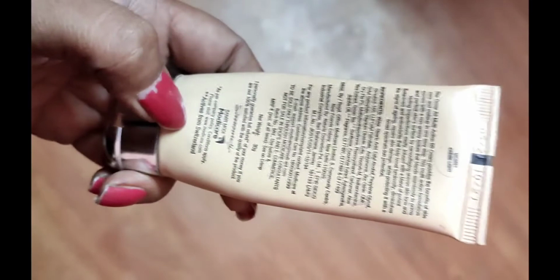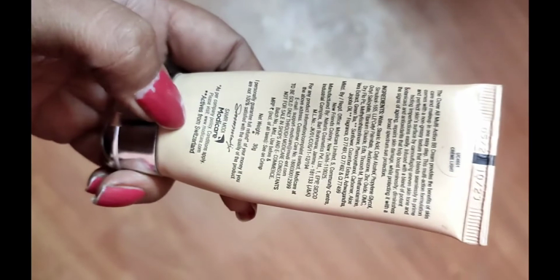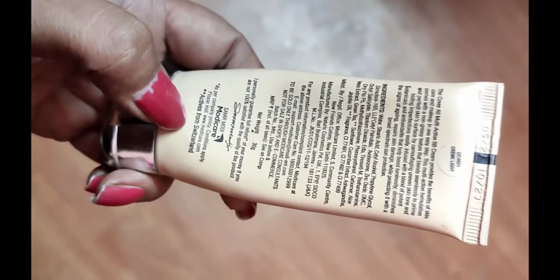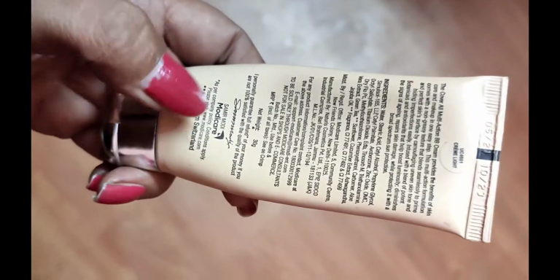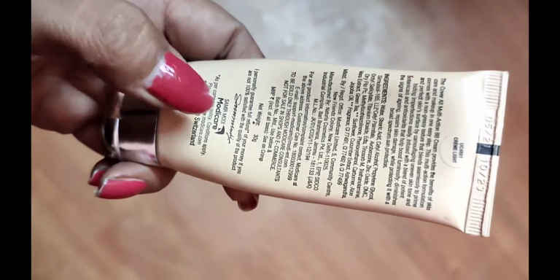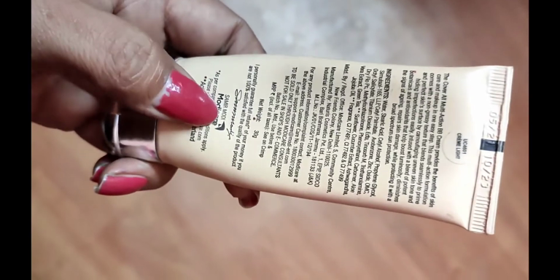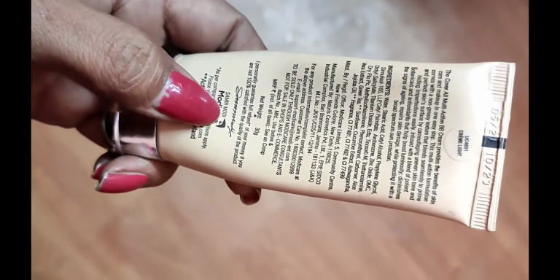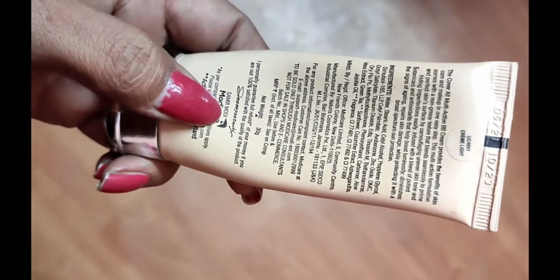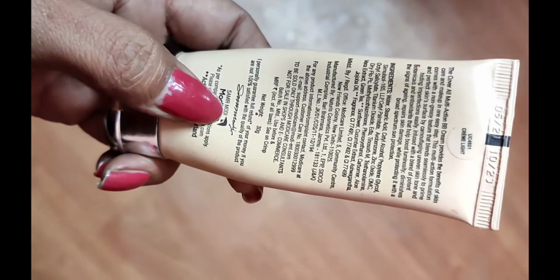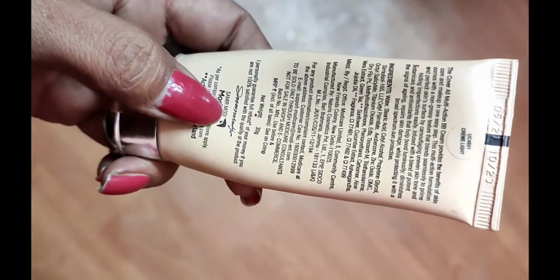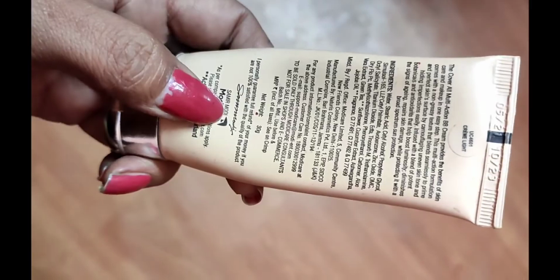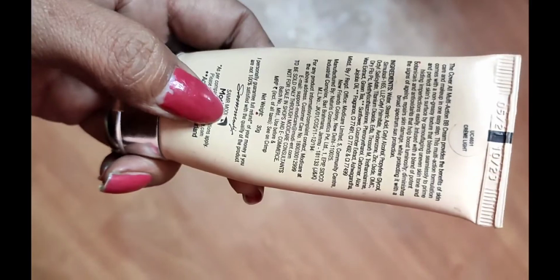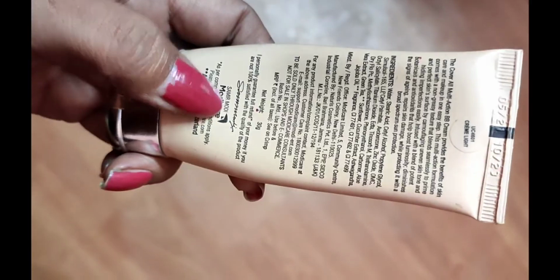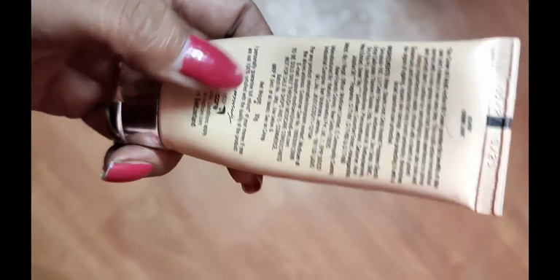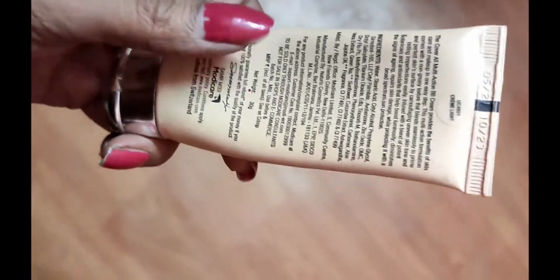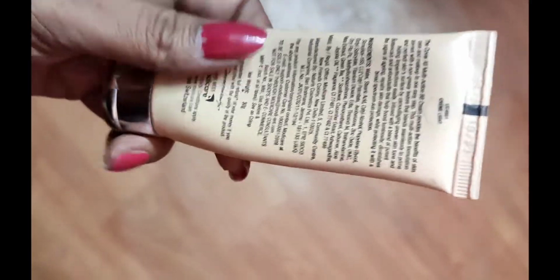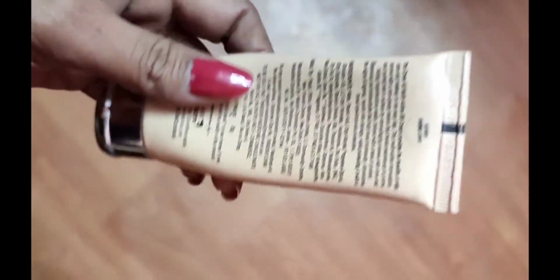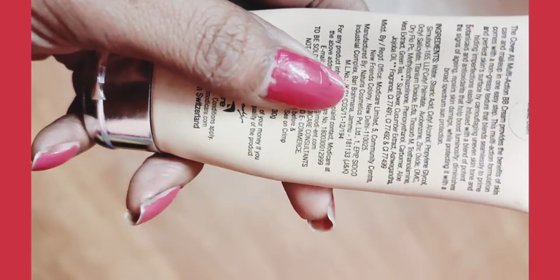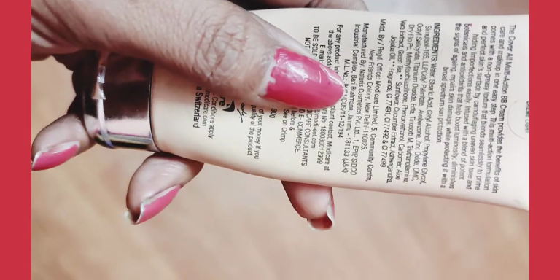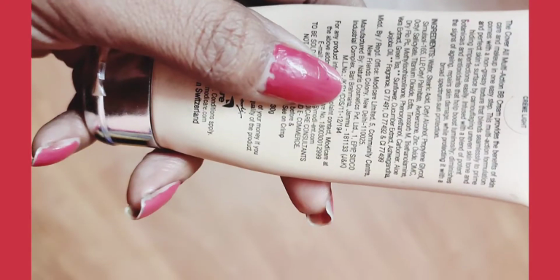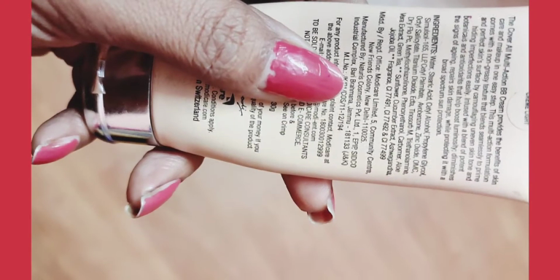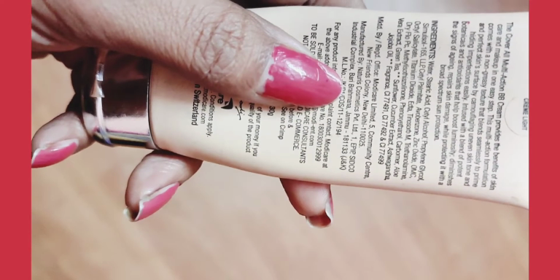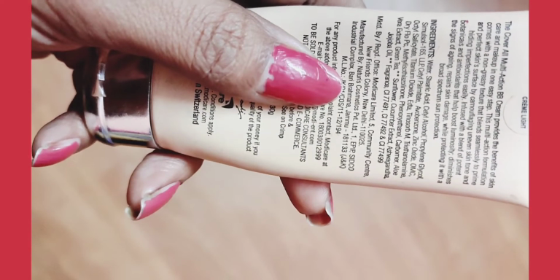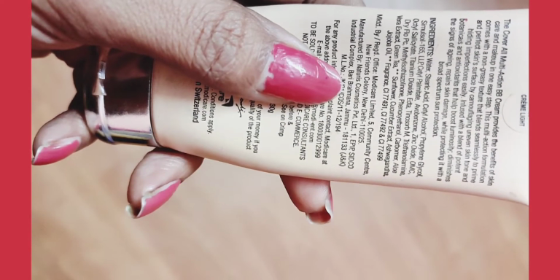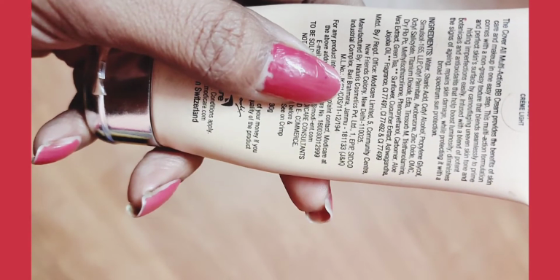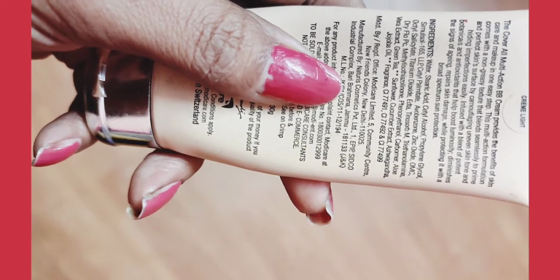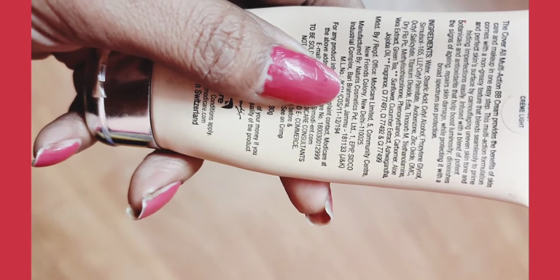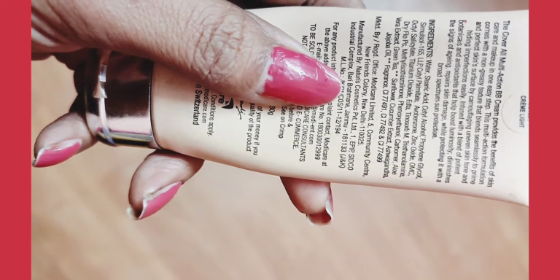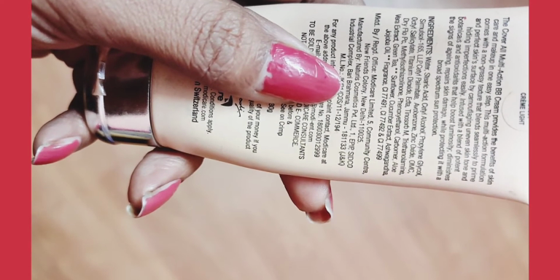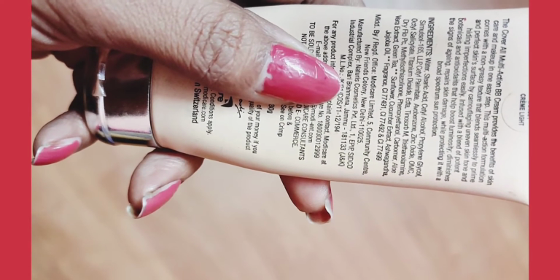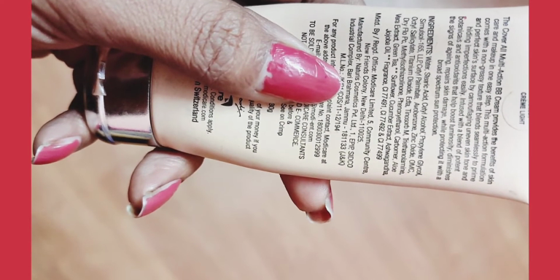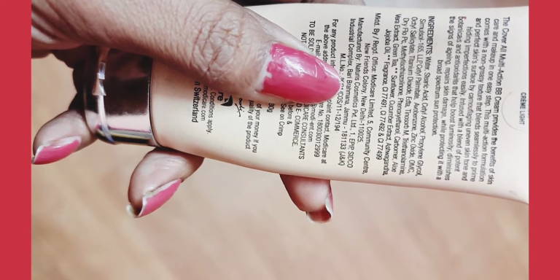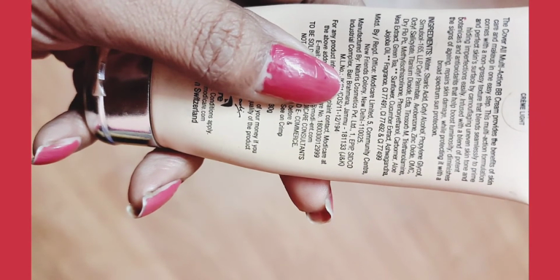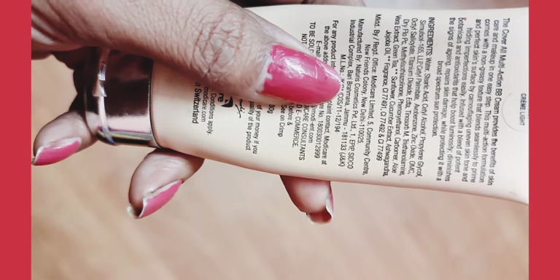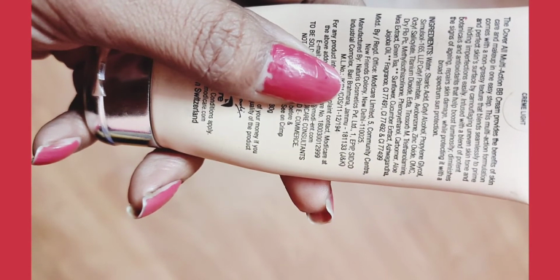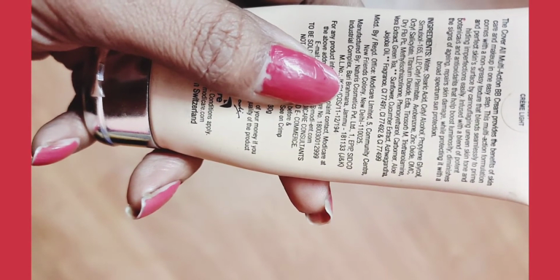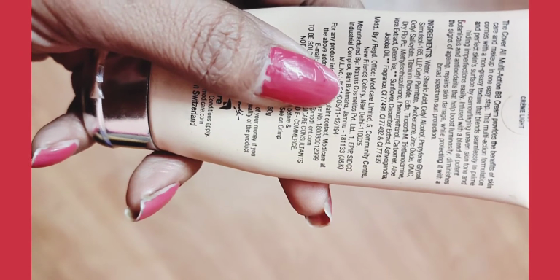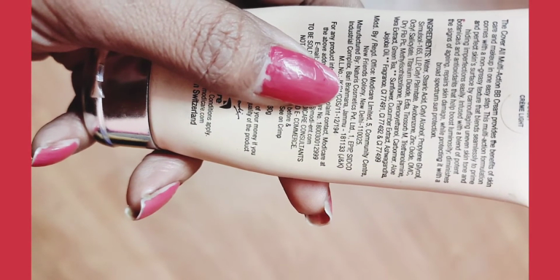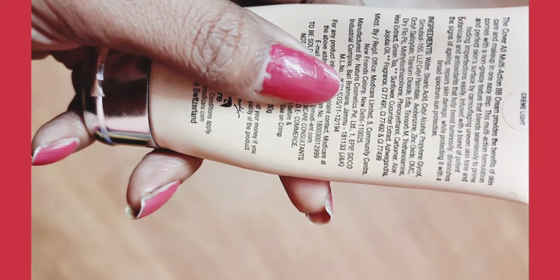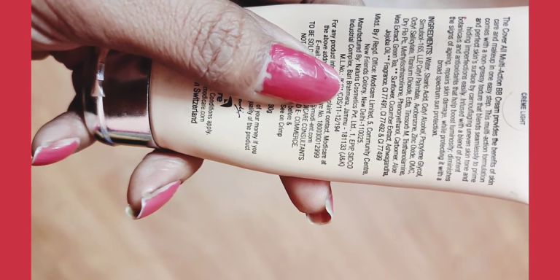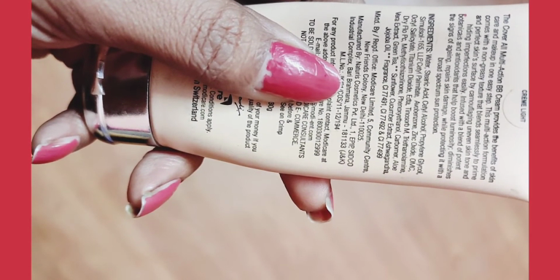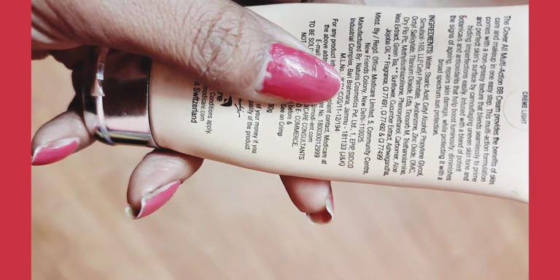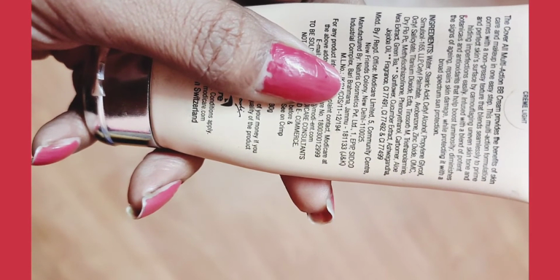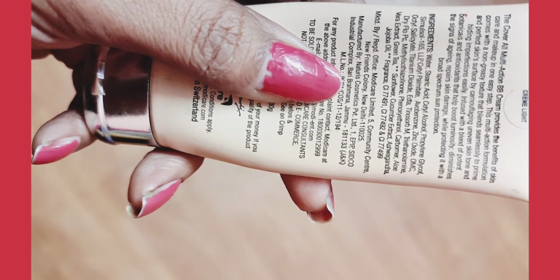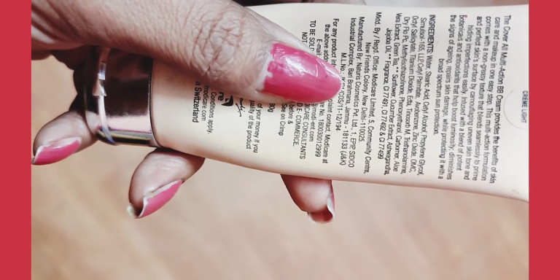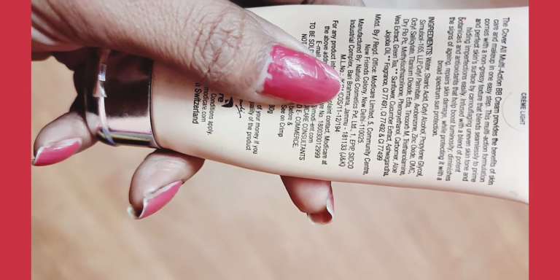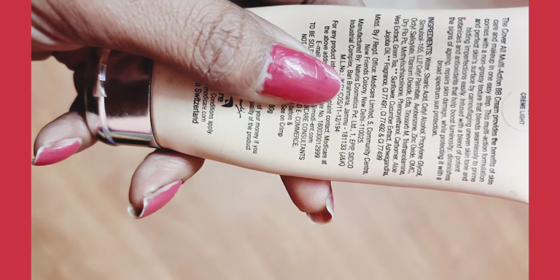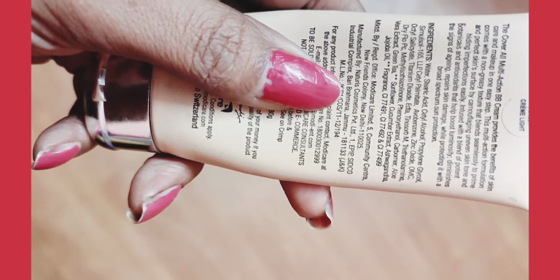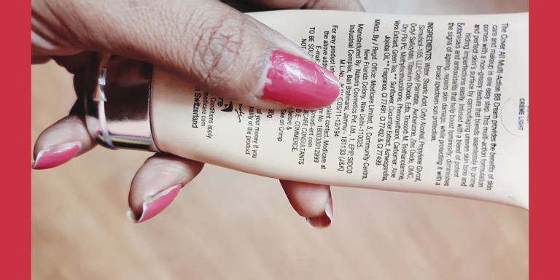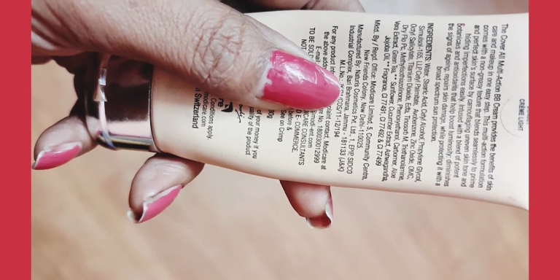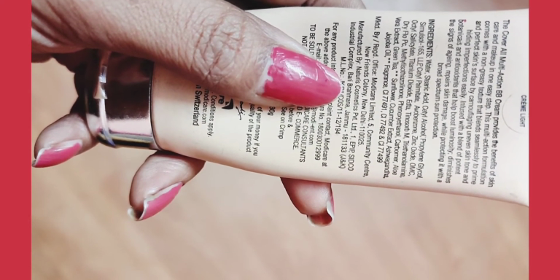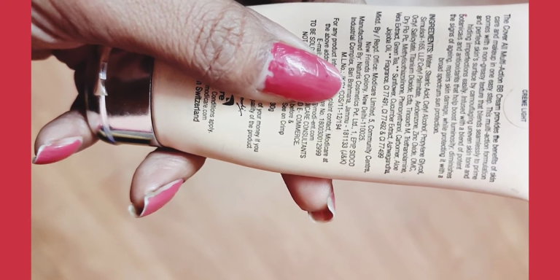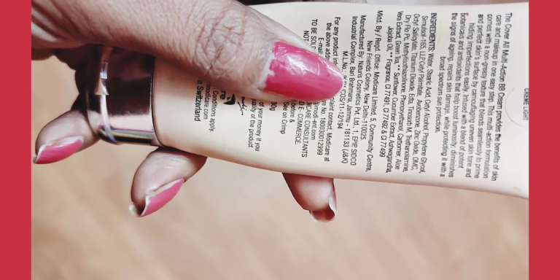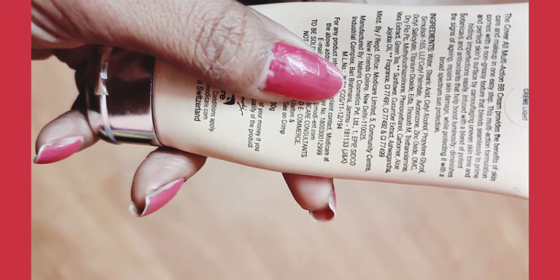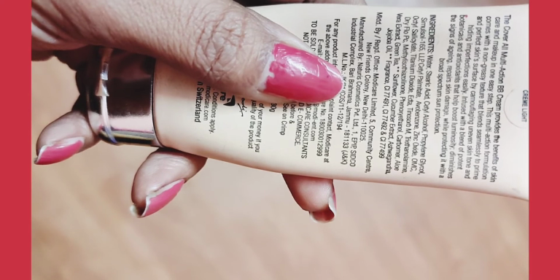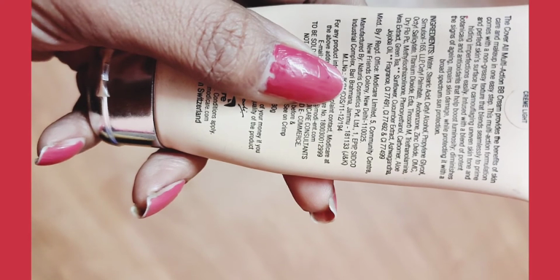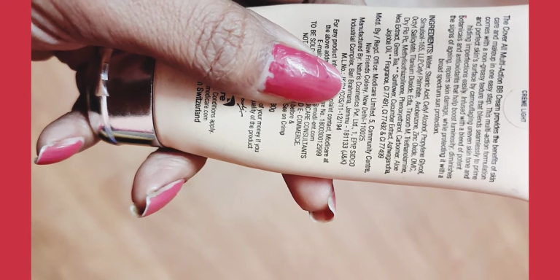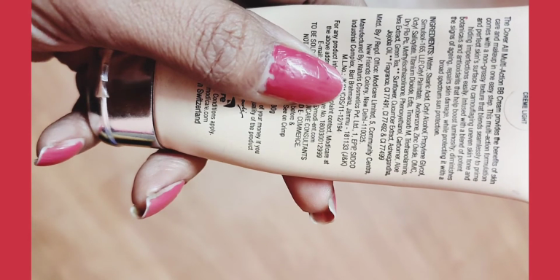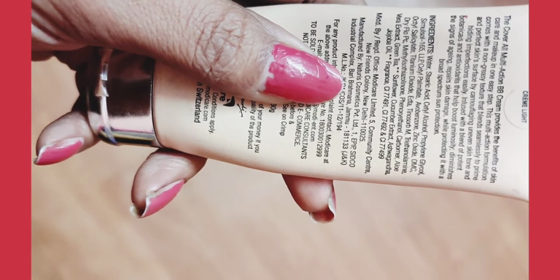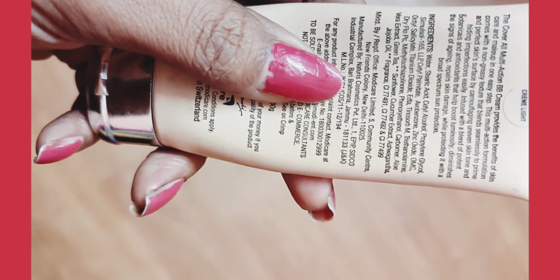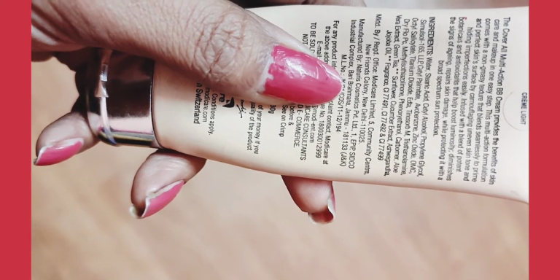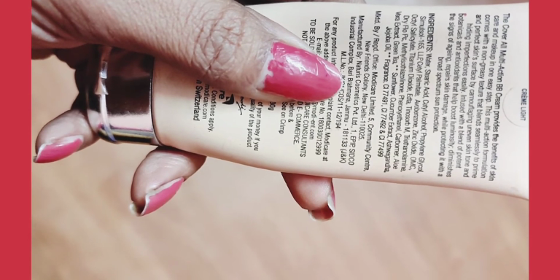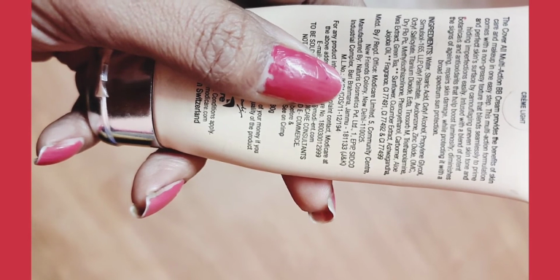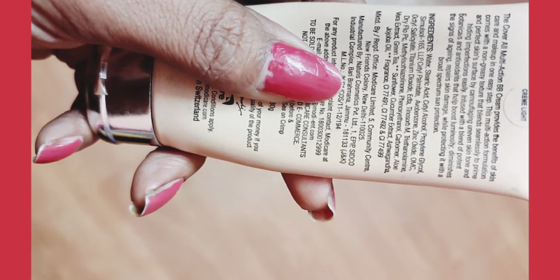This is Modikeya. And its ingredients are water, stearic acid, jojo oil, fragrance, etc.